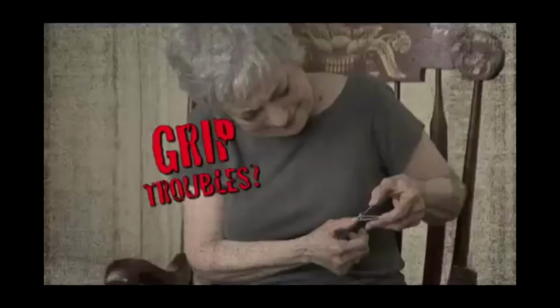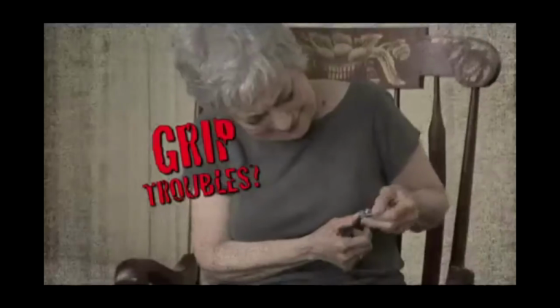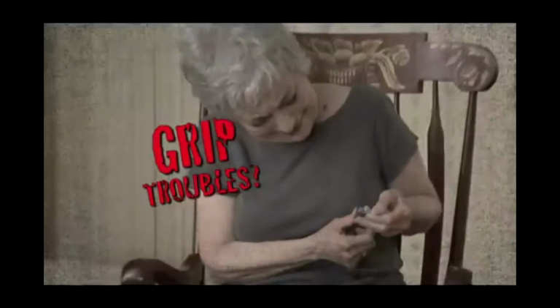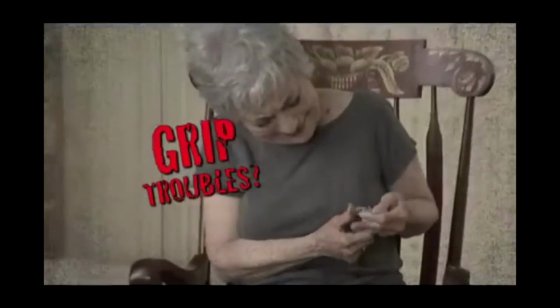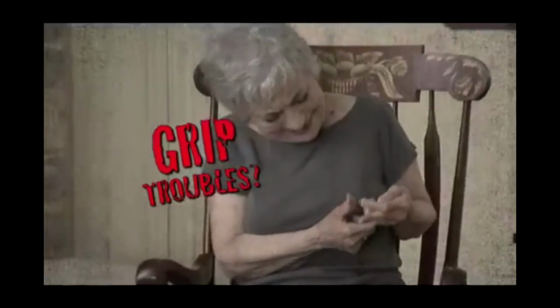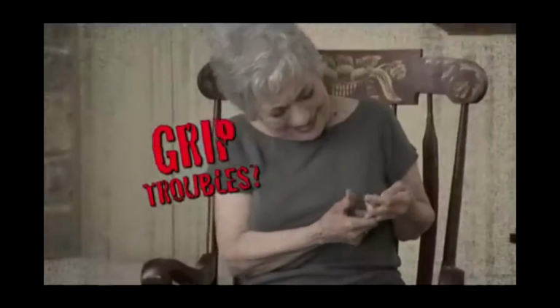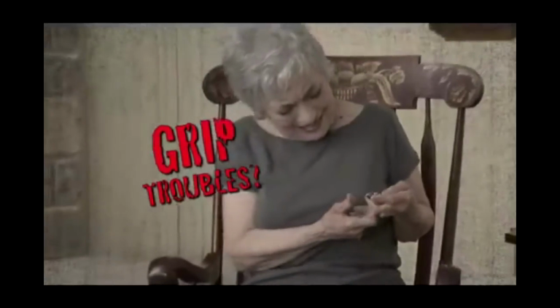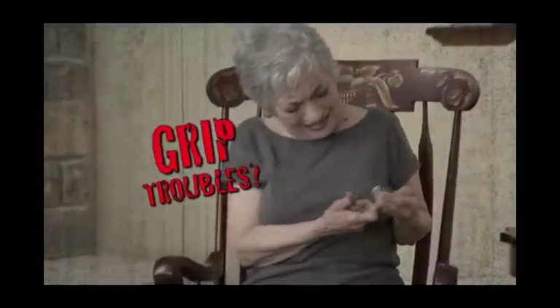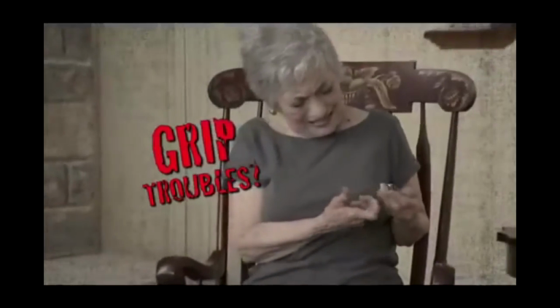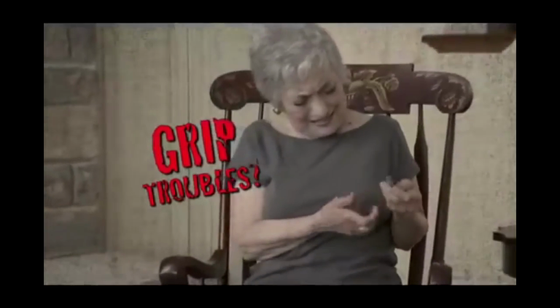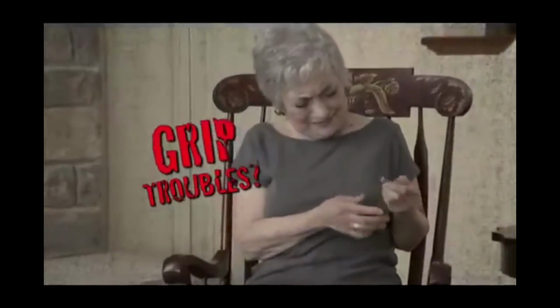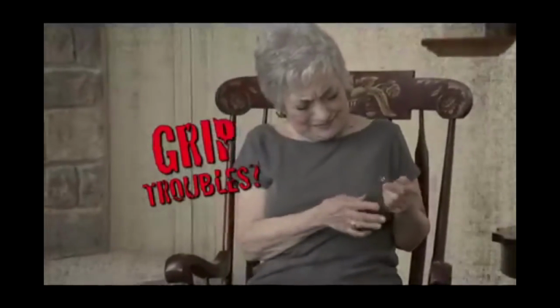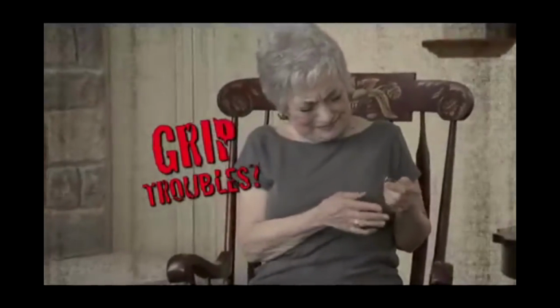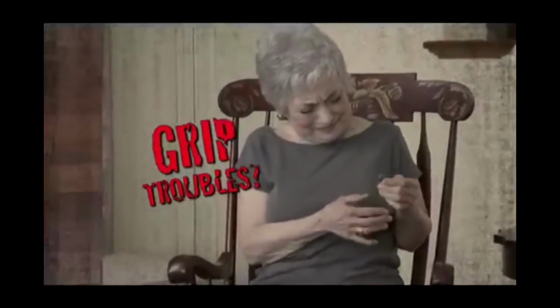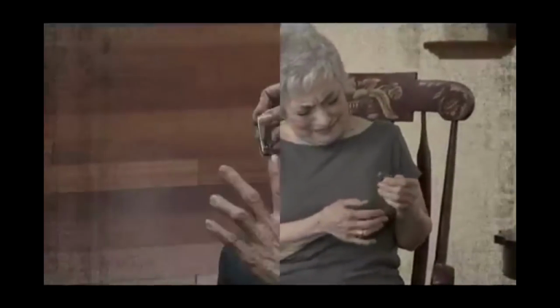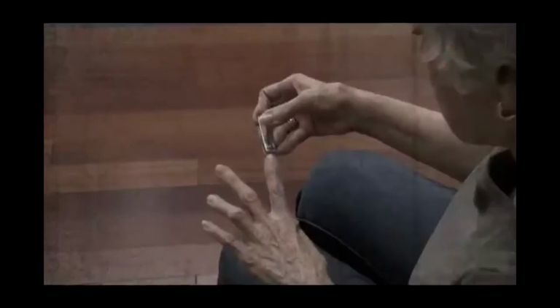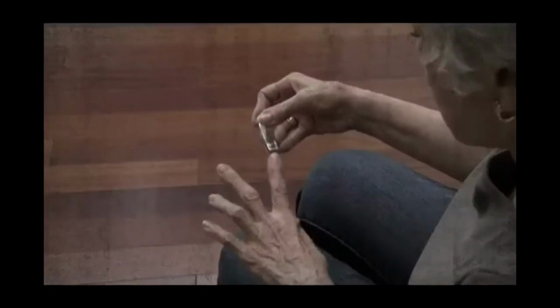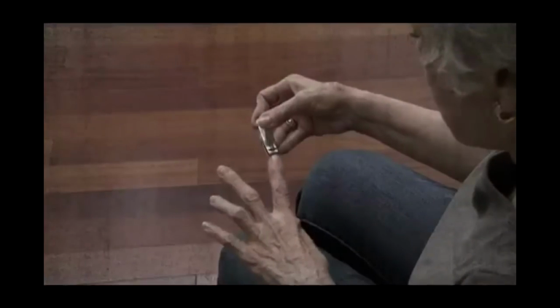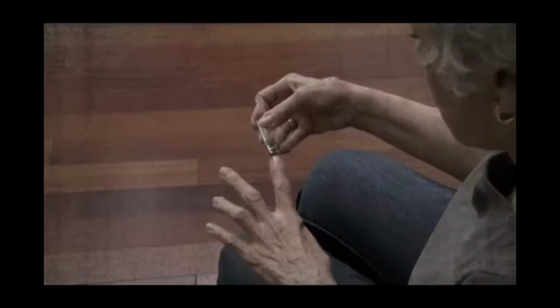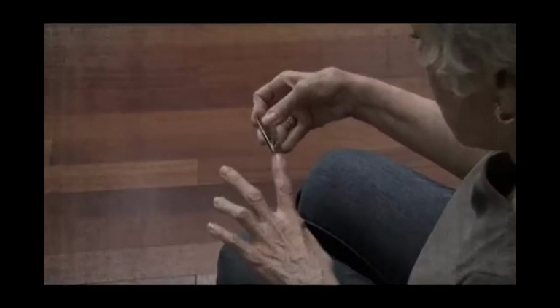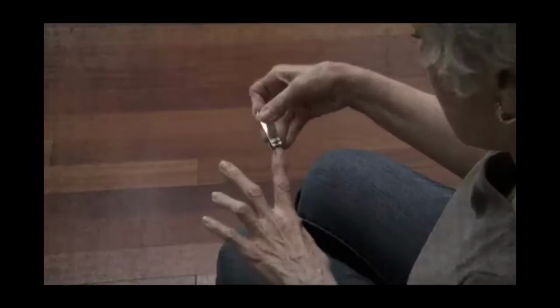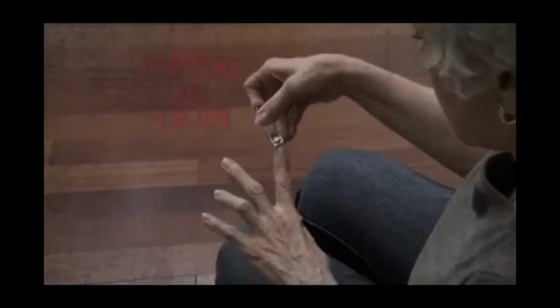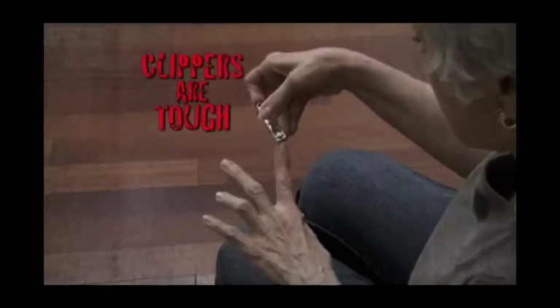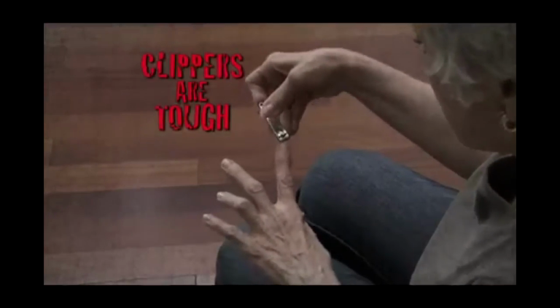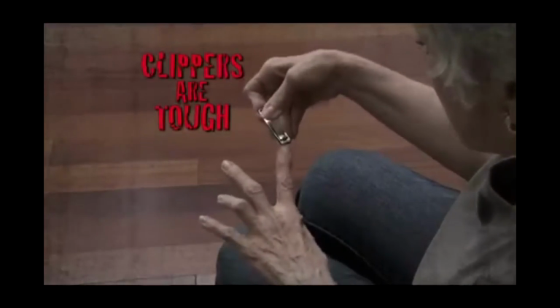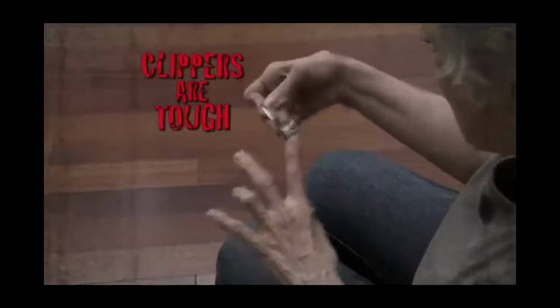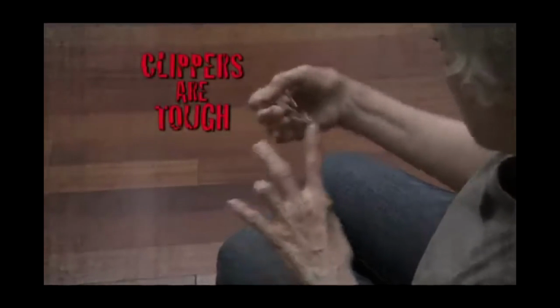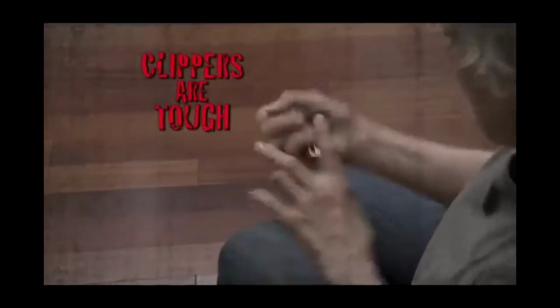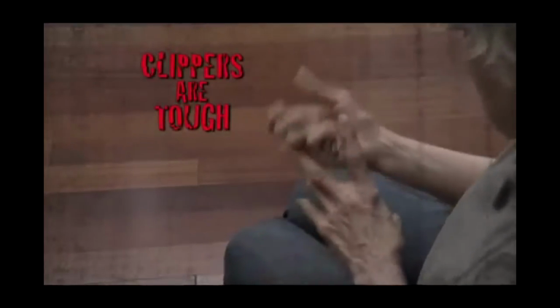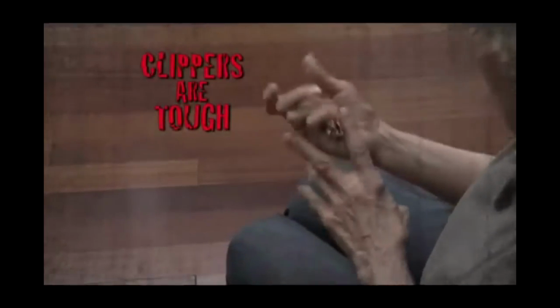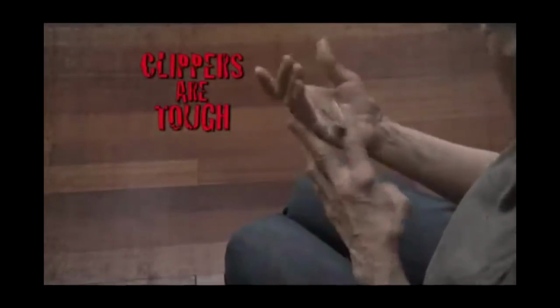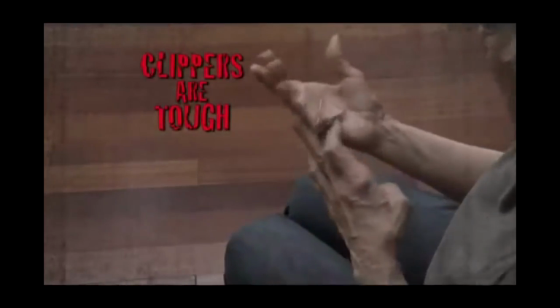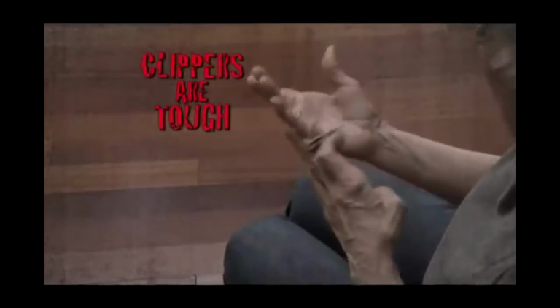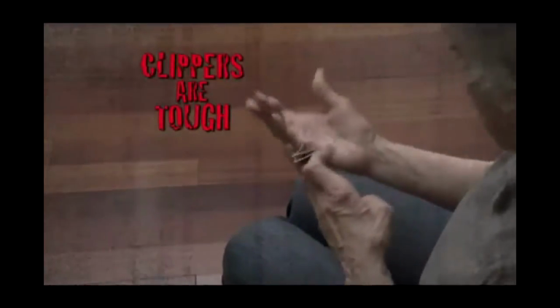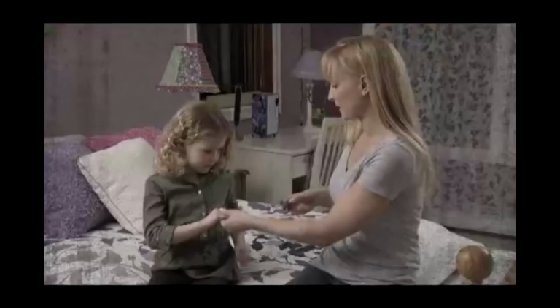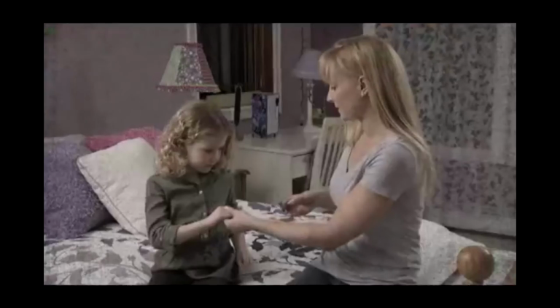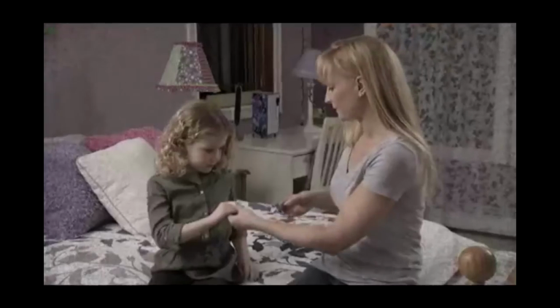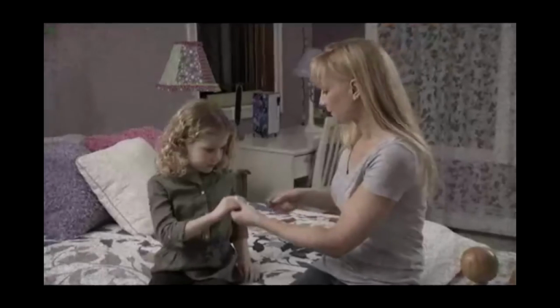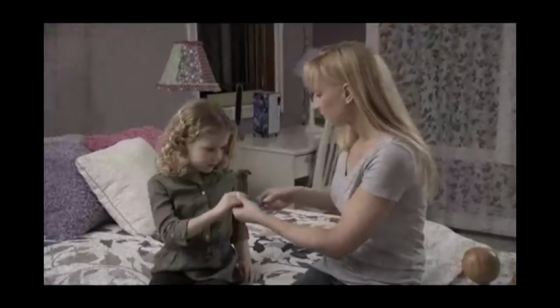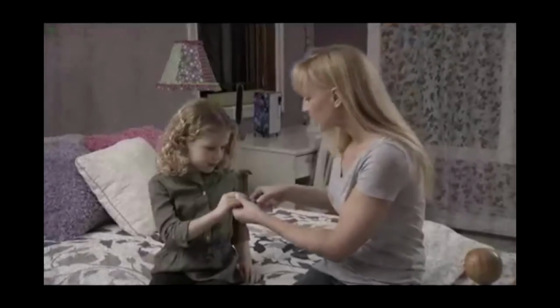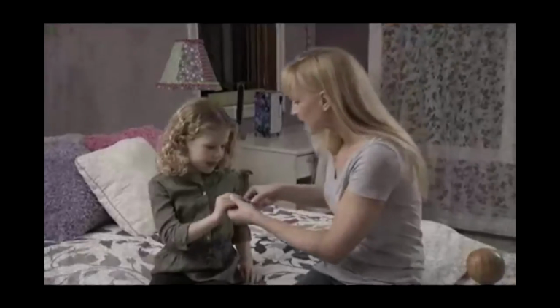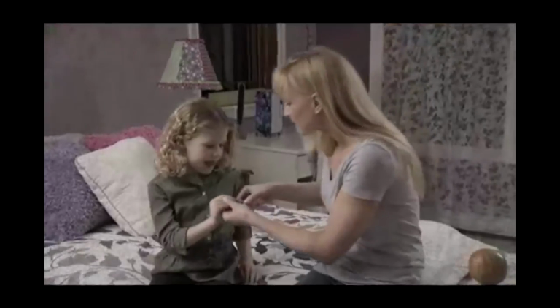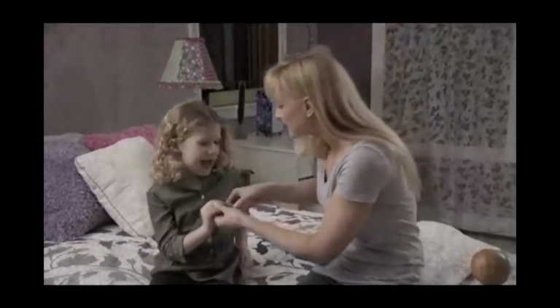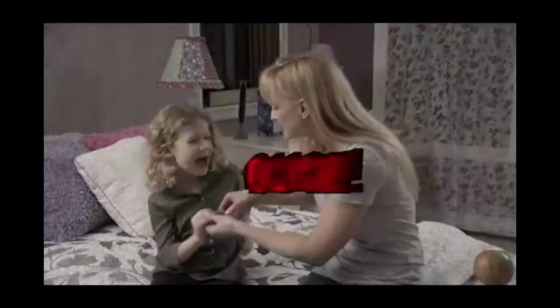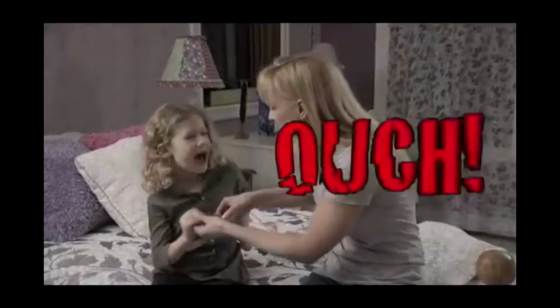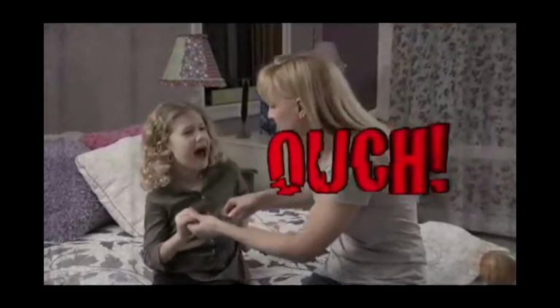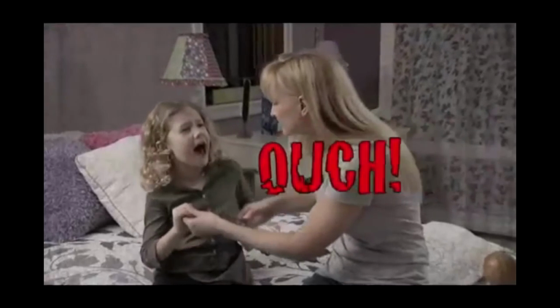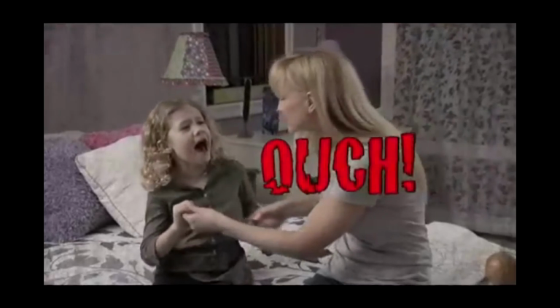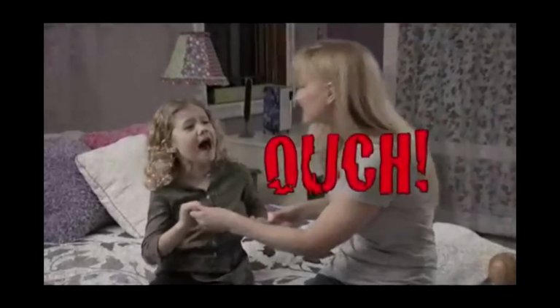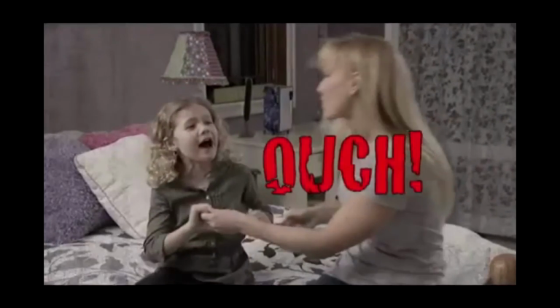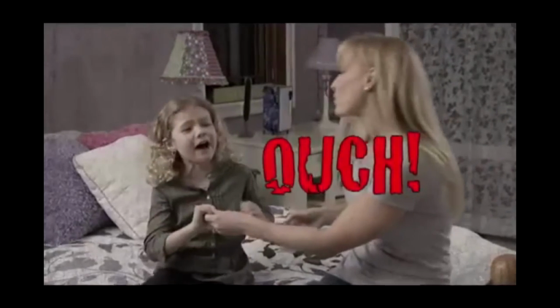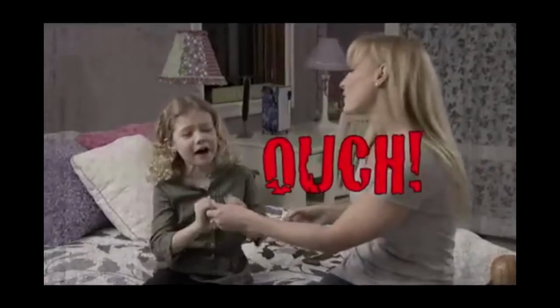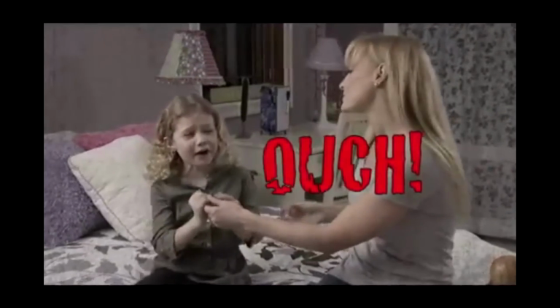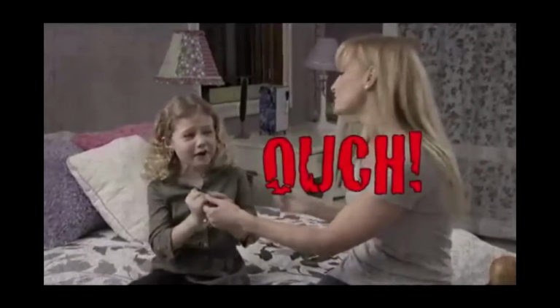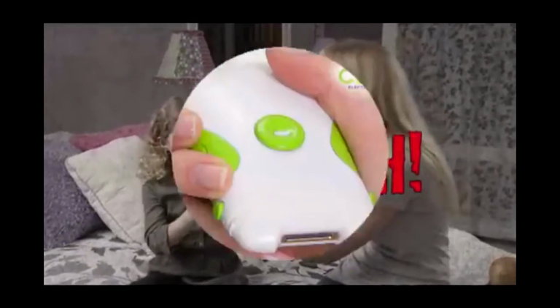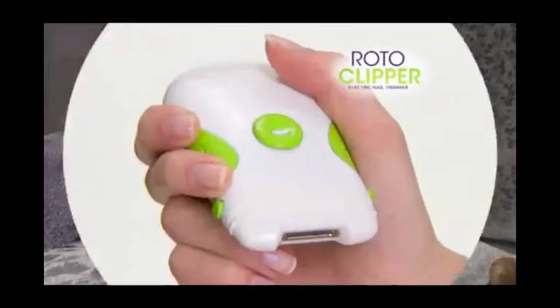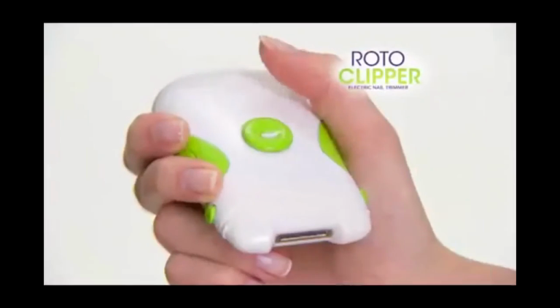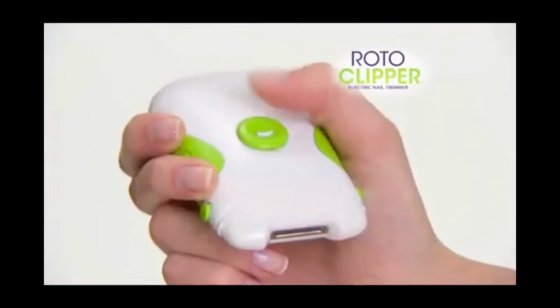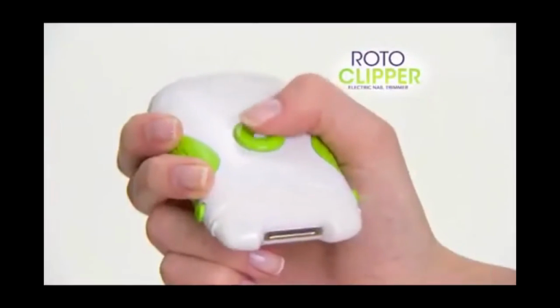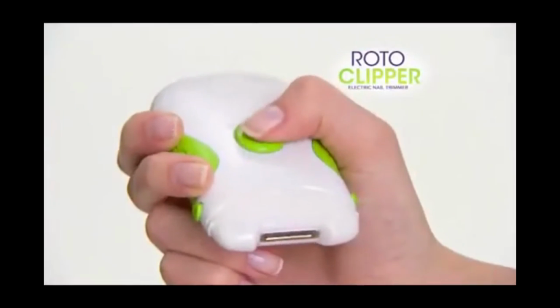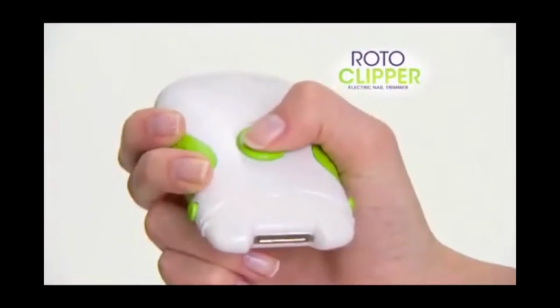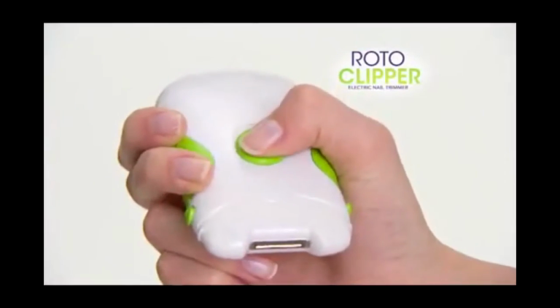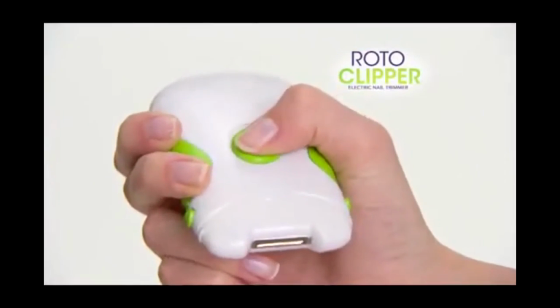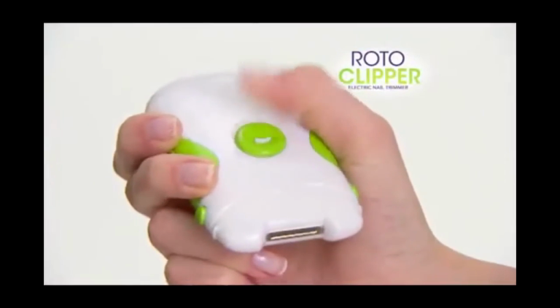Having trouble clipping your nails? Do you have Parkinson's but also have hands made of butter? Do you want to murder a child slowly? Well, guess what, son? I got the toy for you.